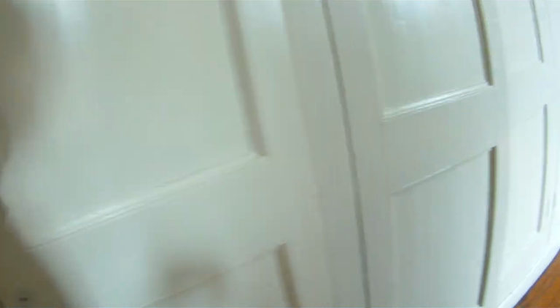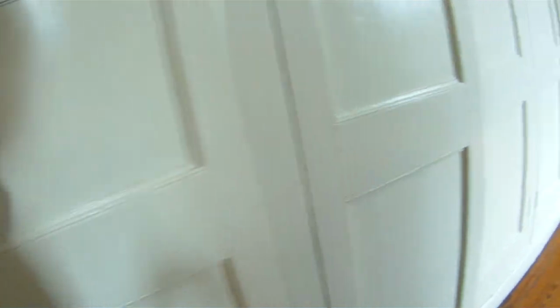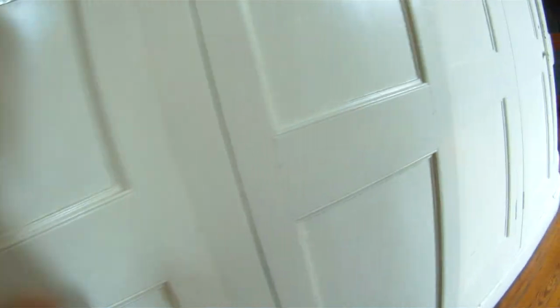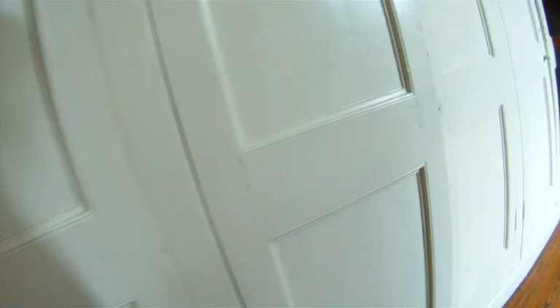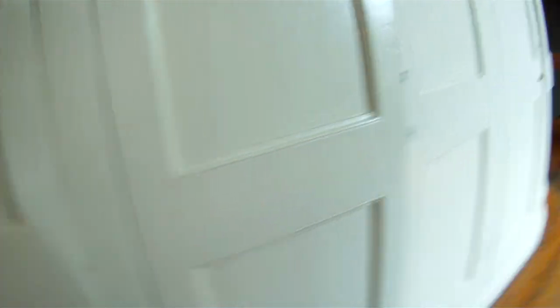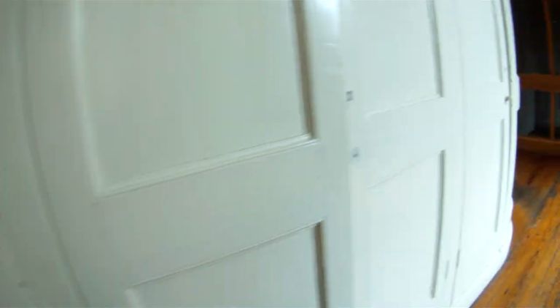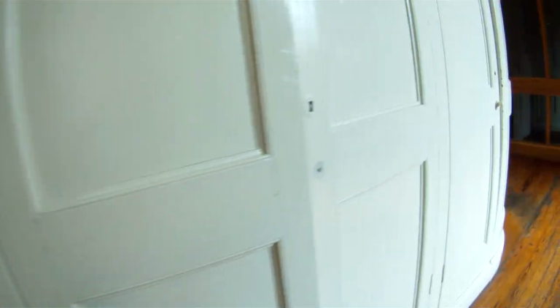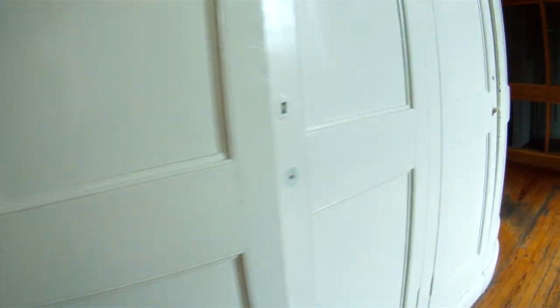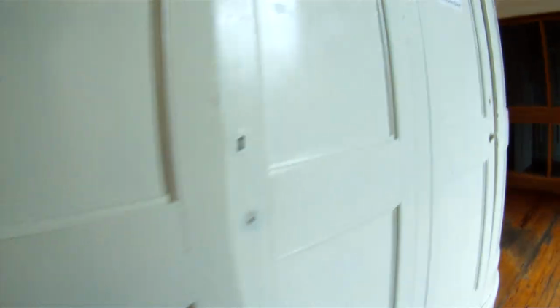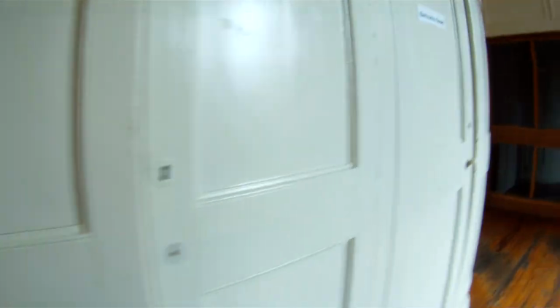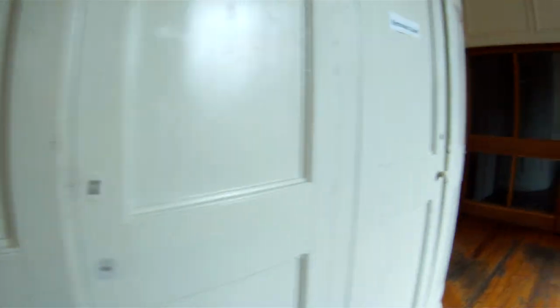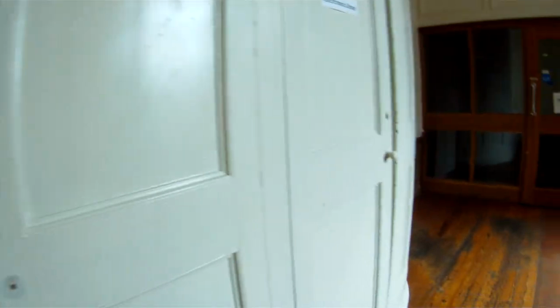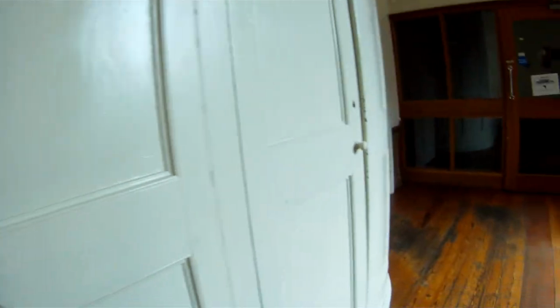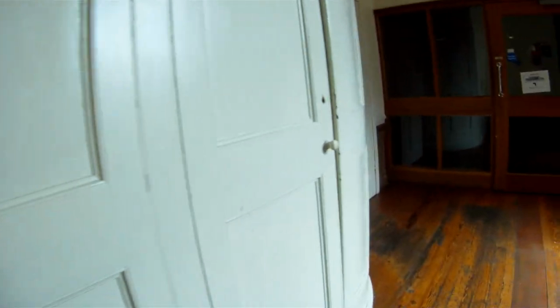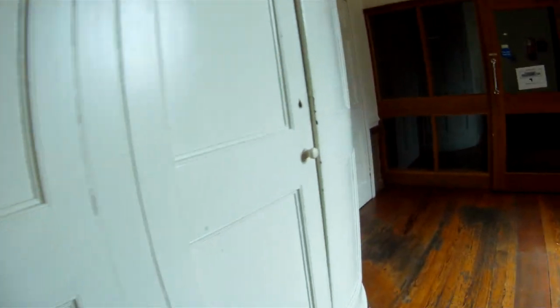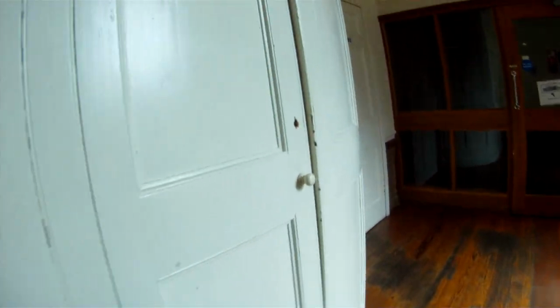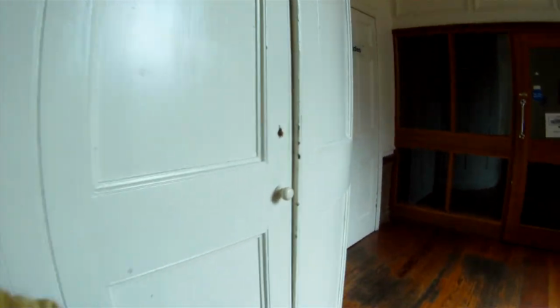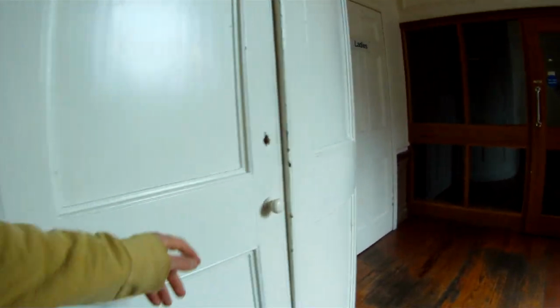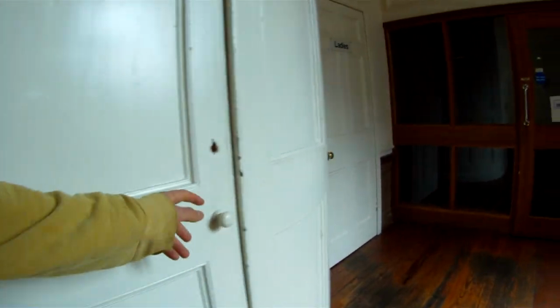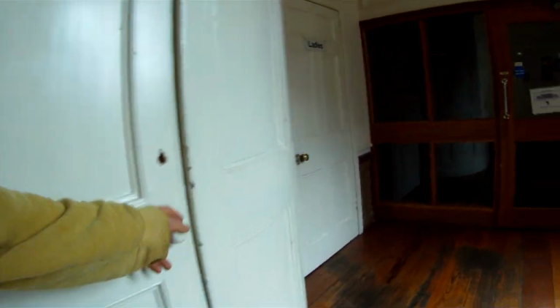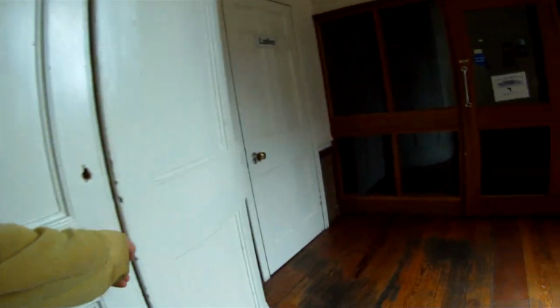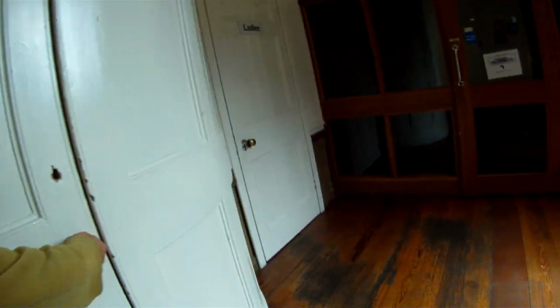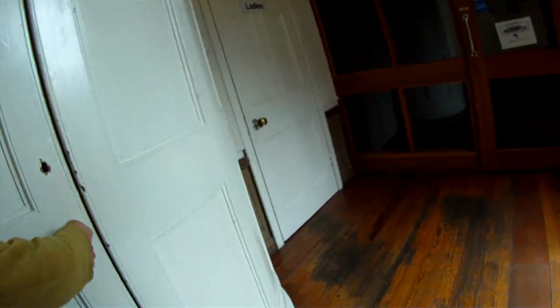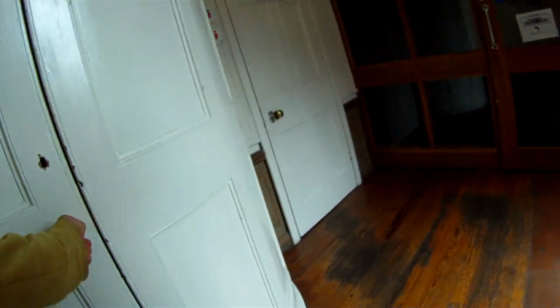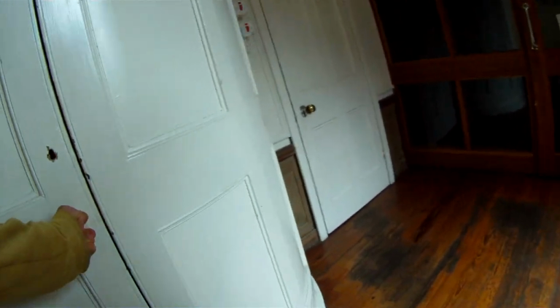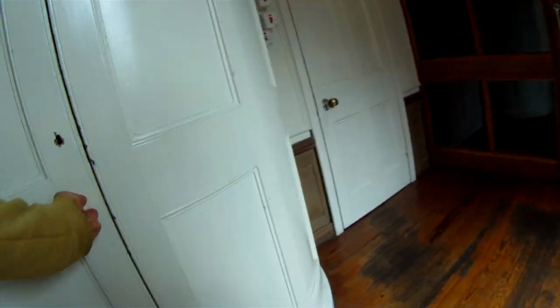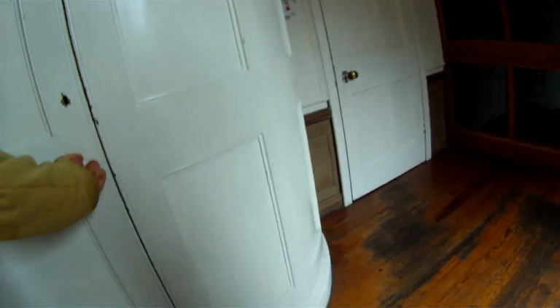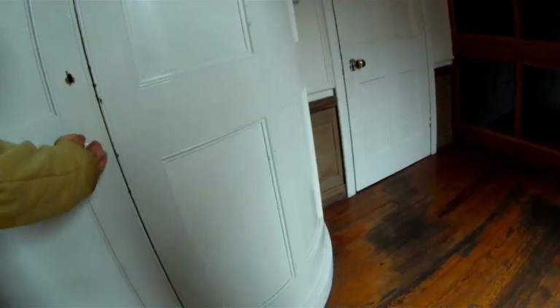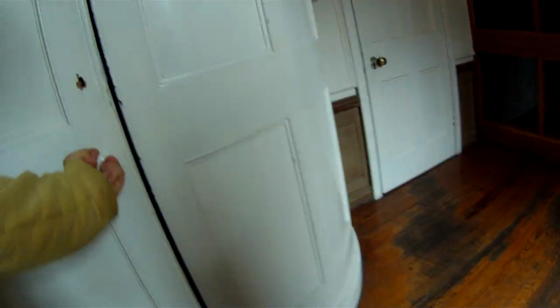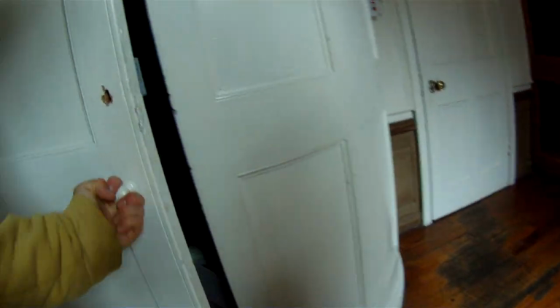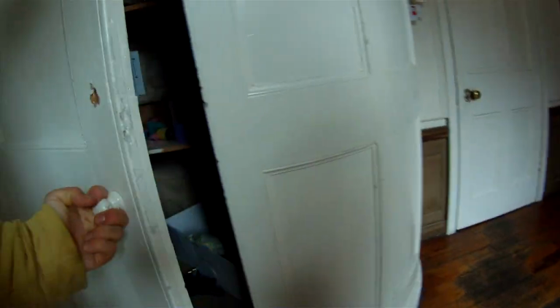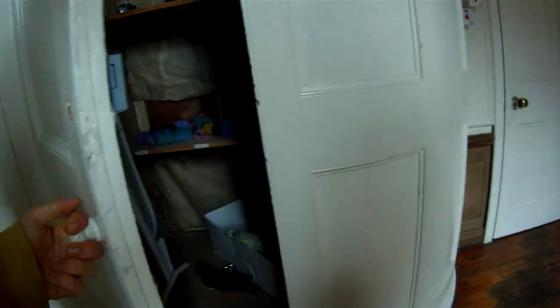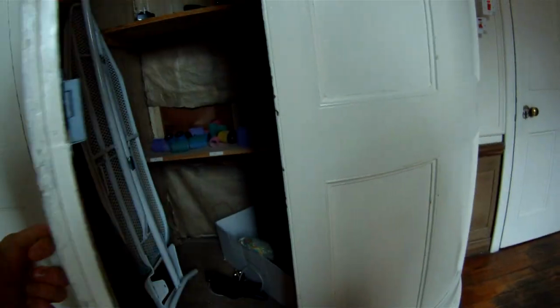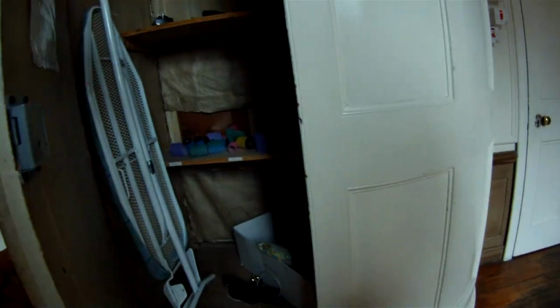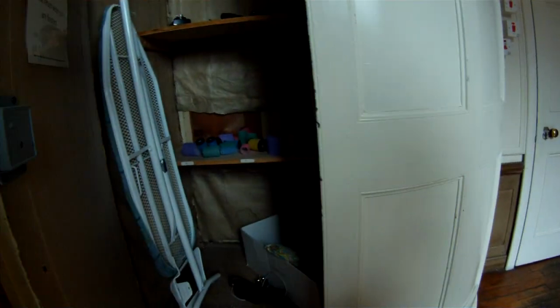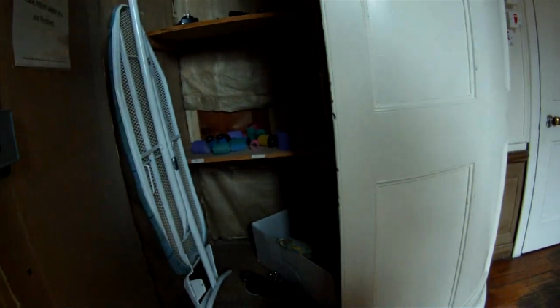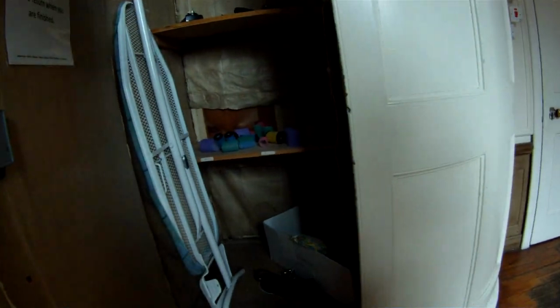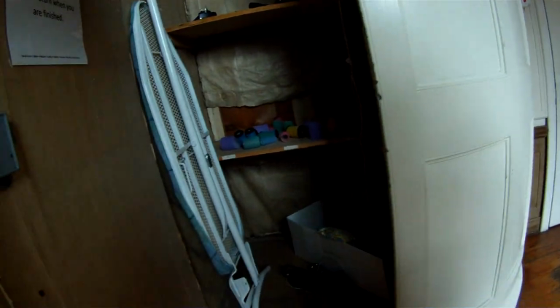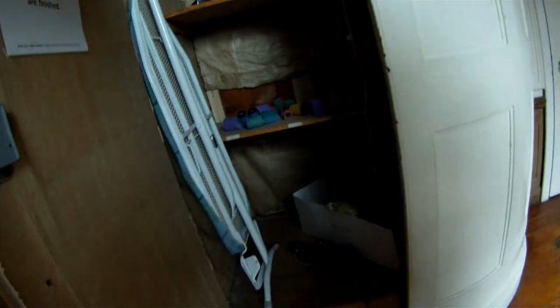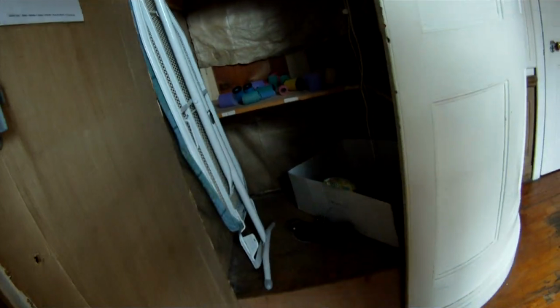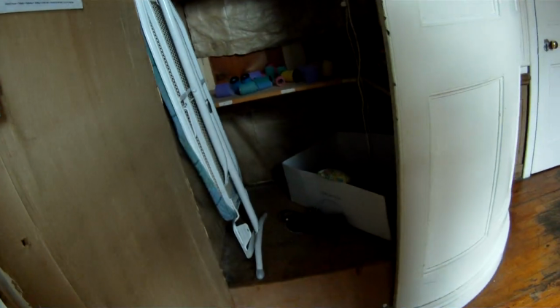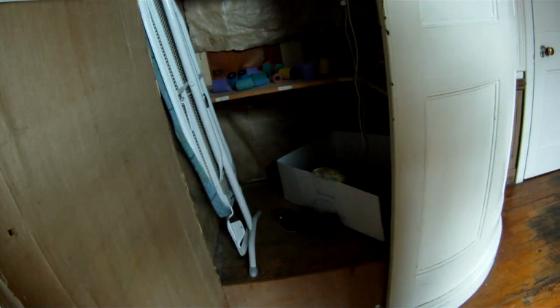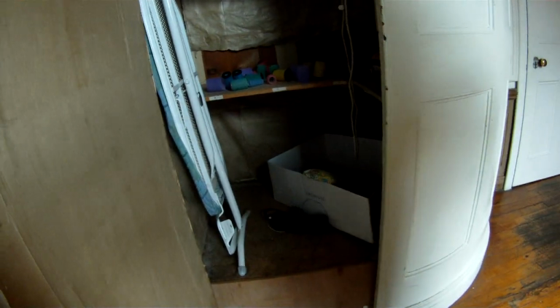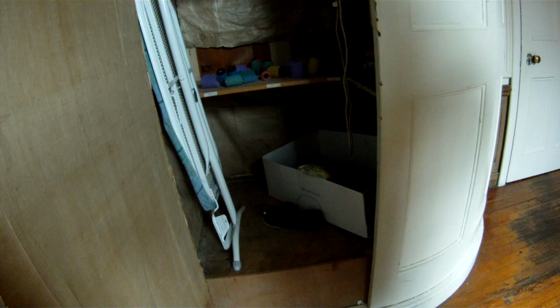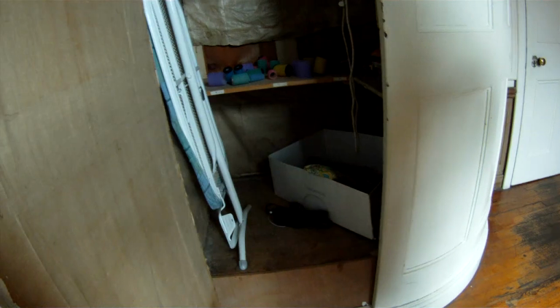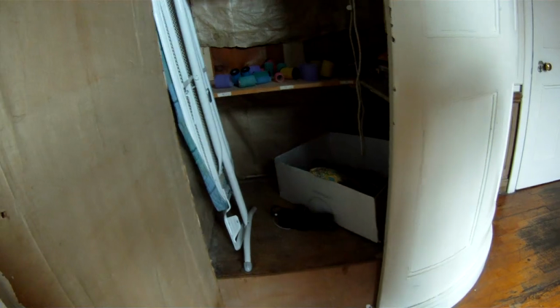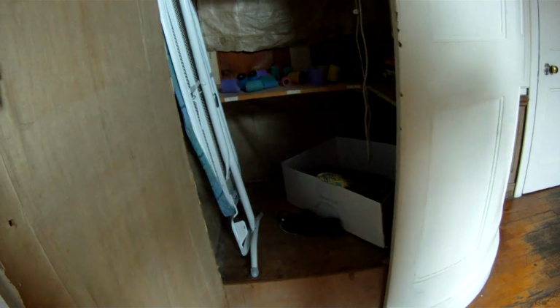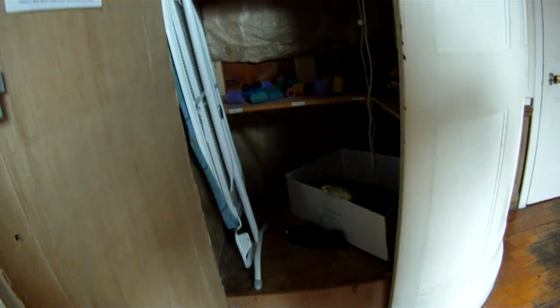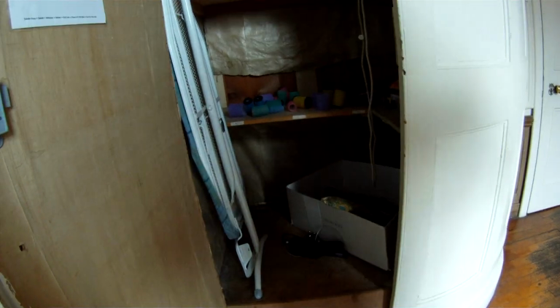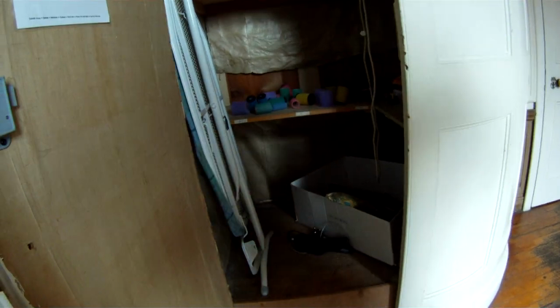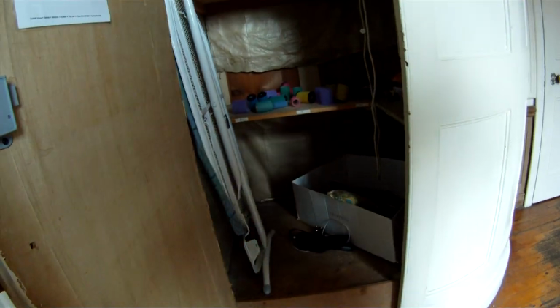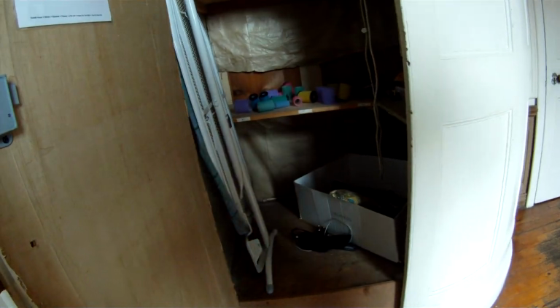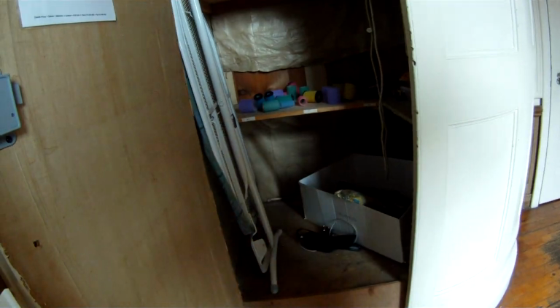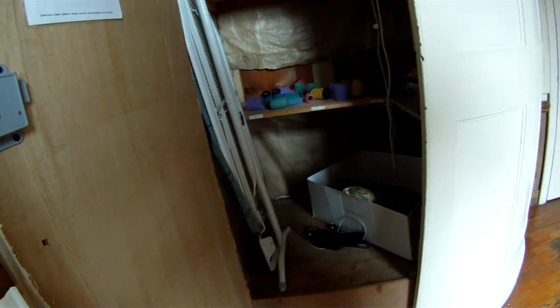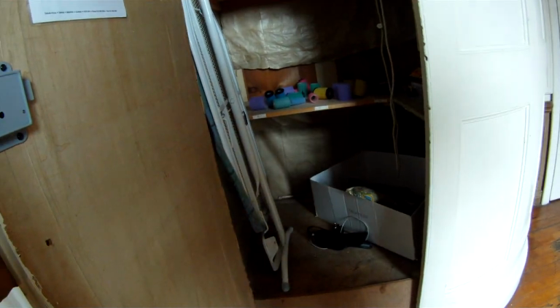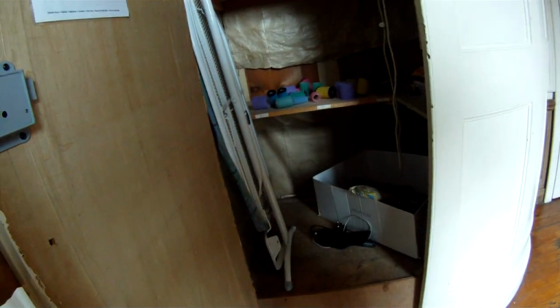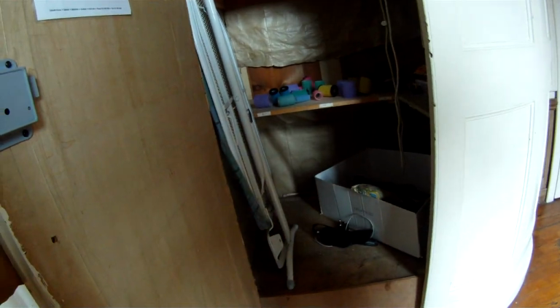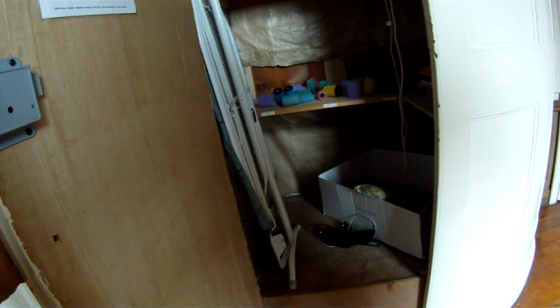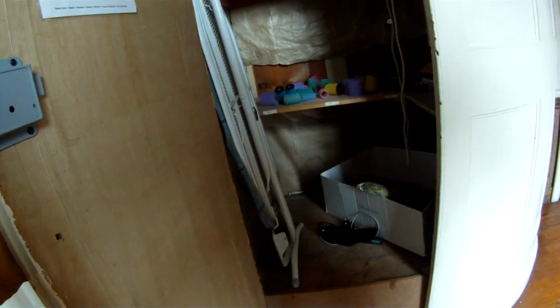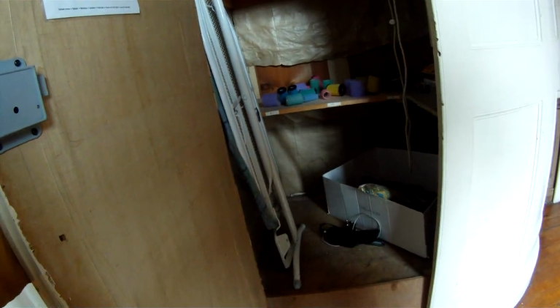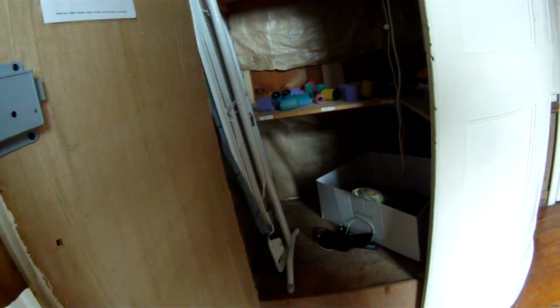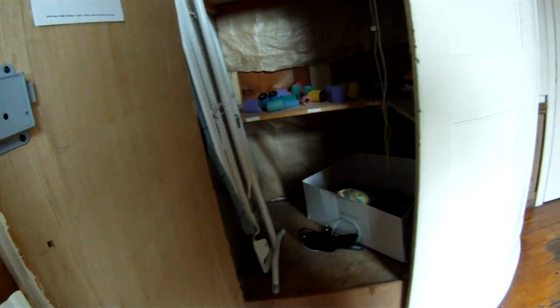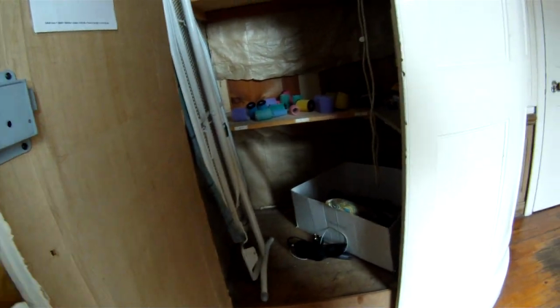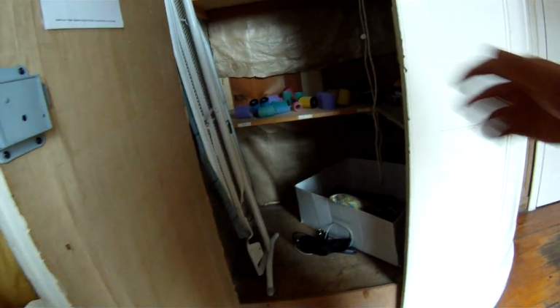This is the electronics closet that contains nothing useful — not even a little bit. Everything that's gotten in here doesn't work.